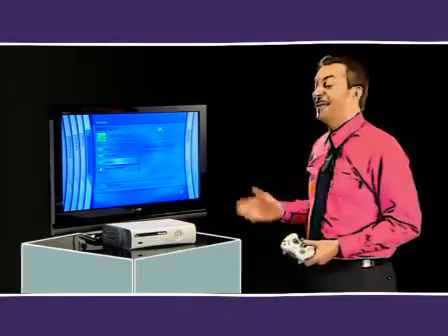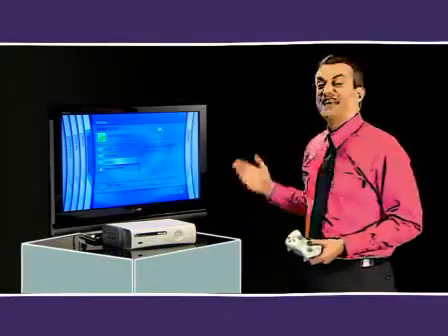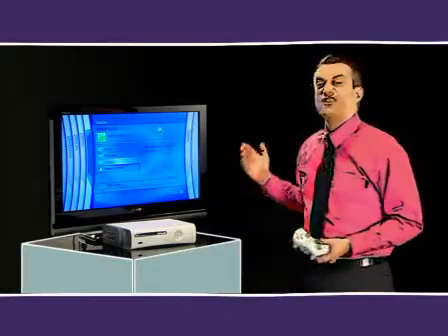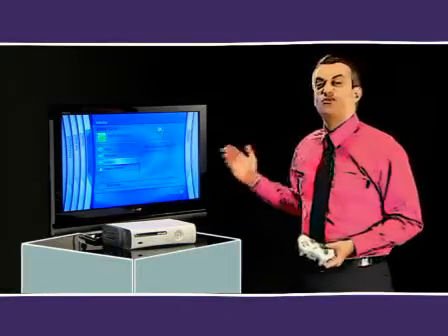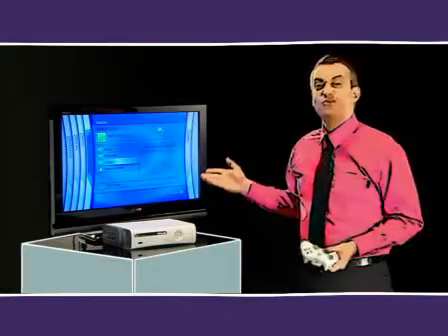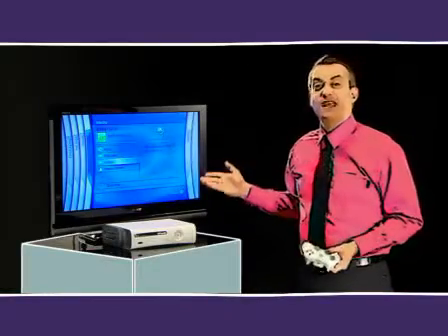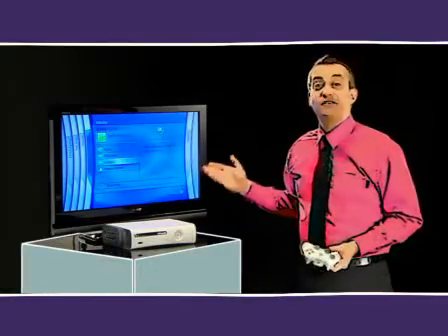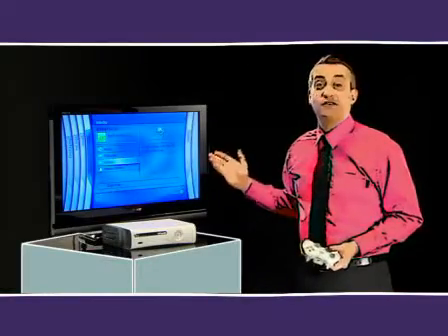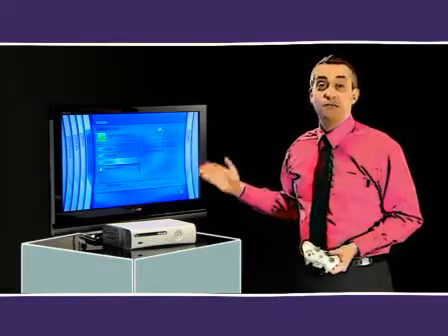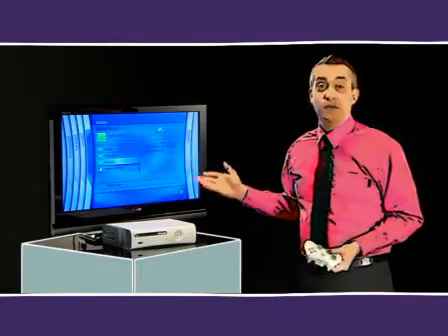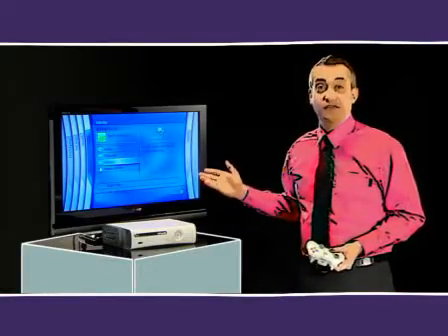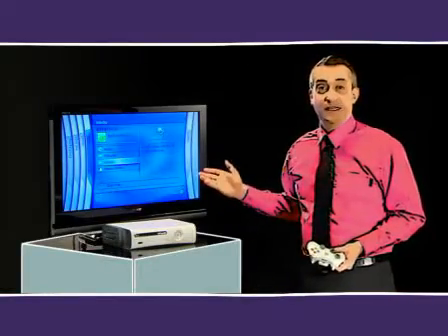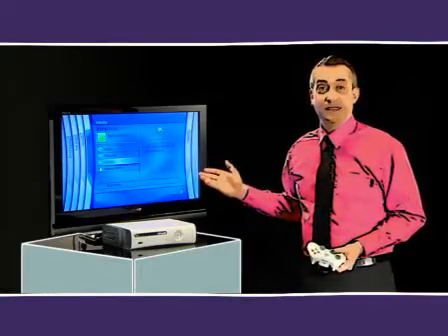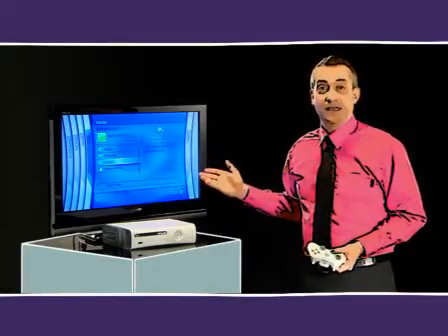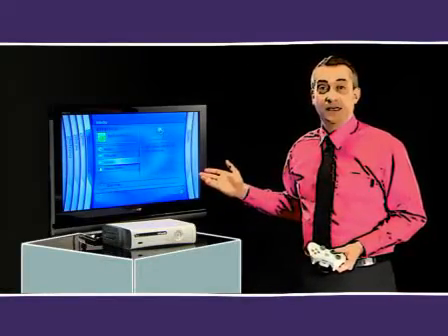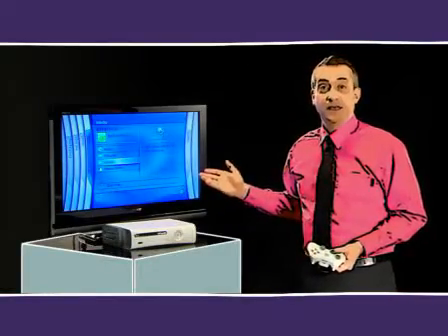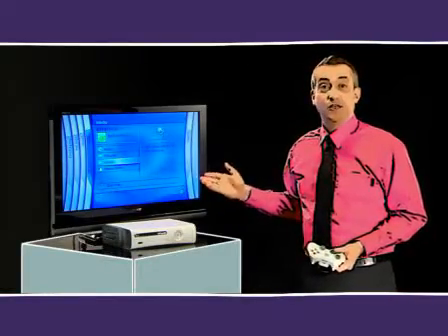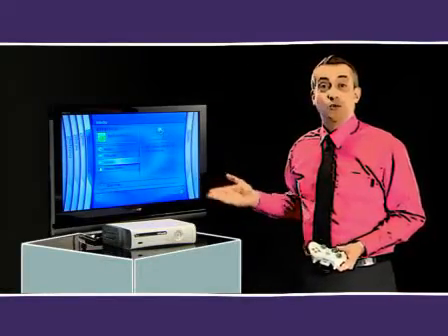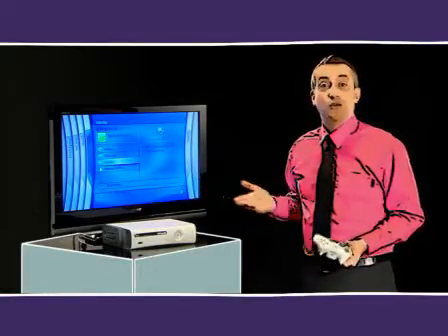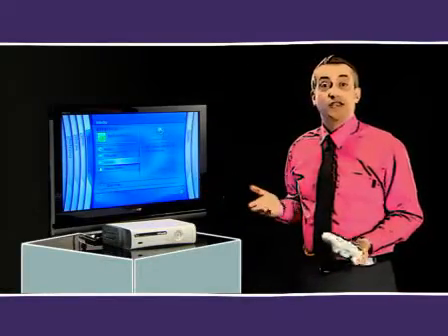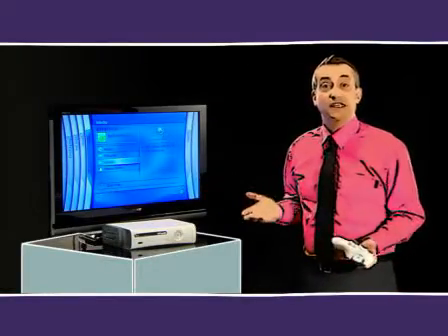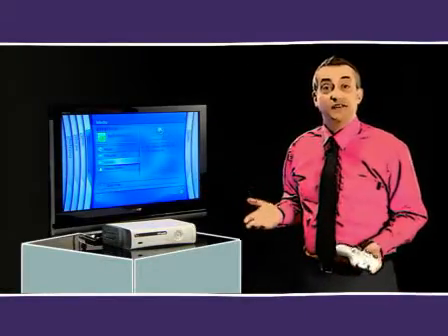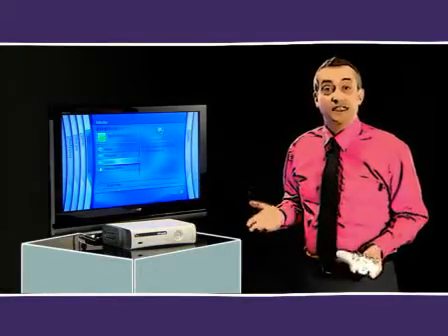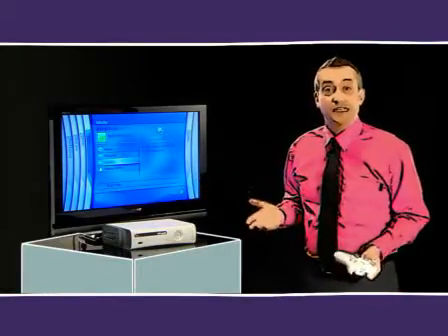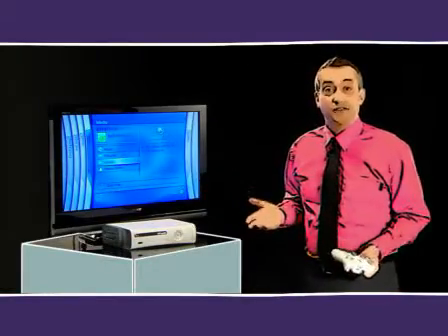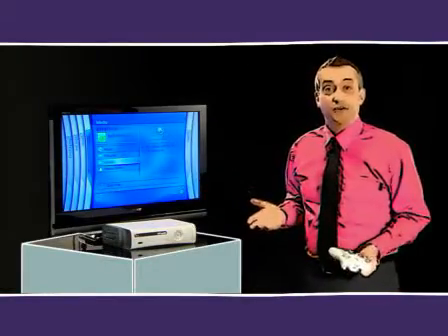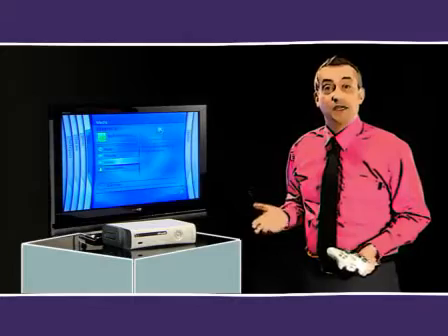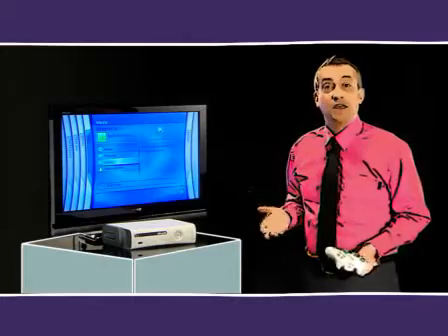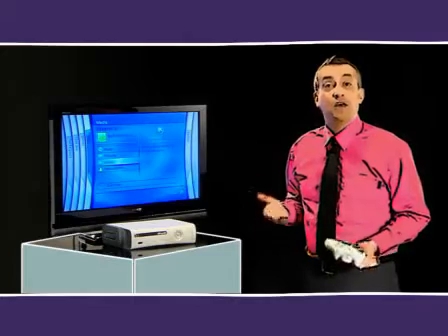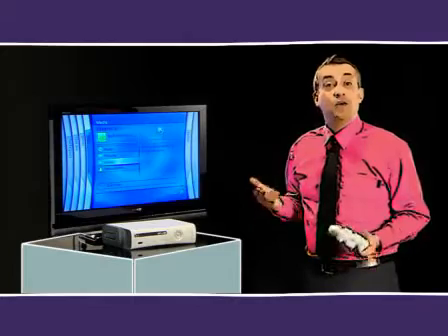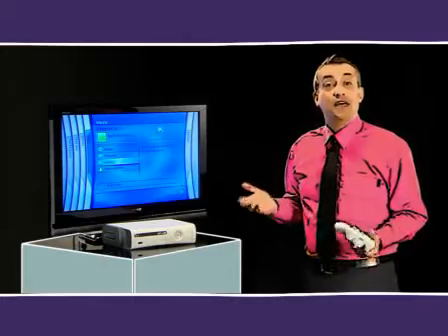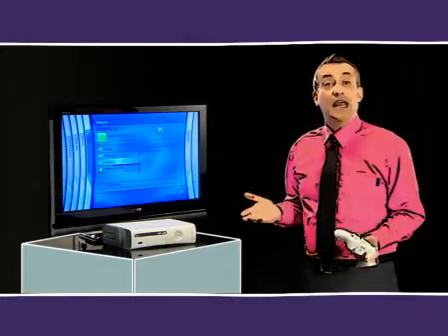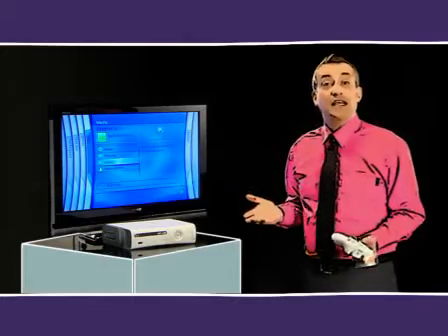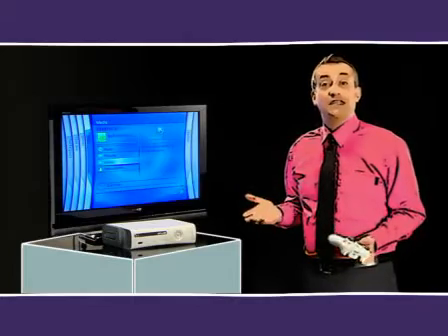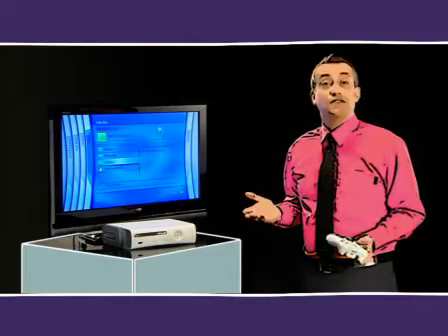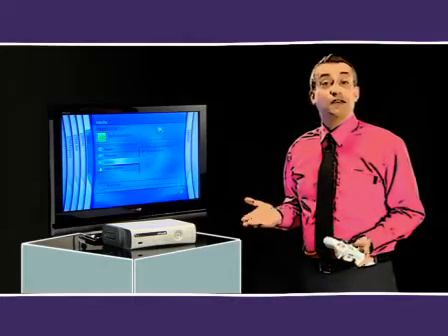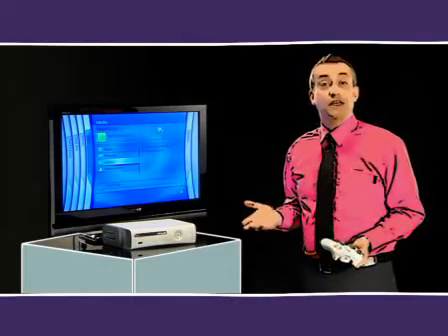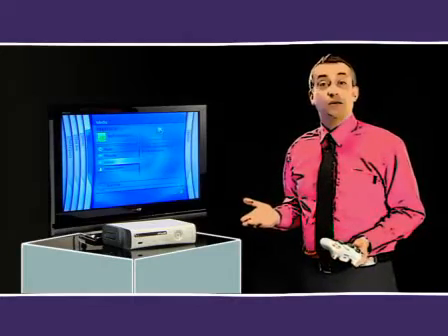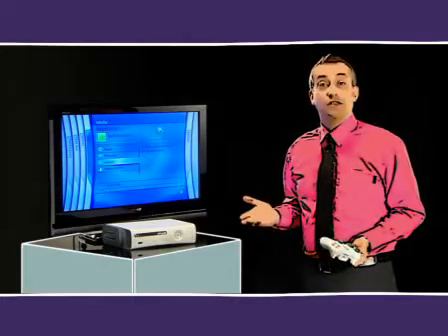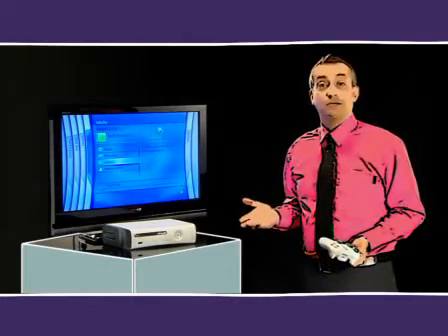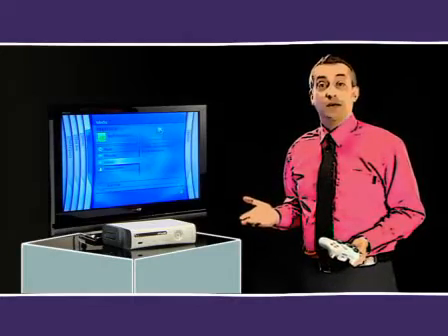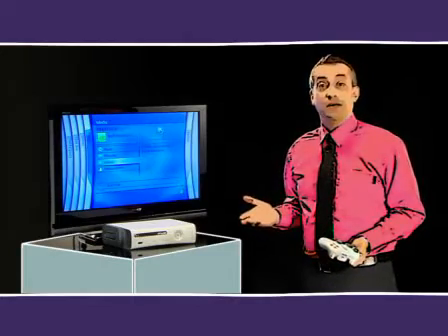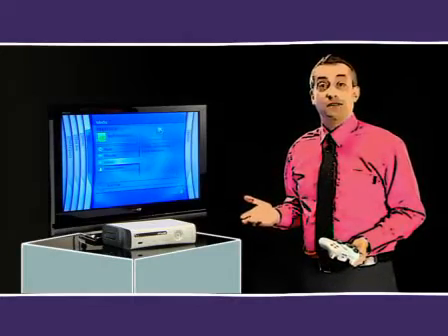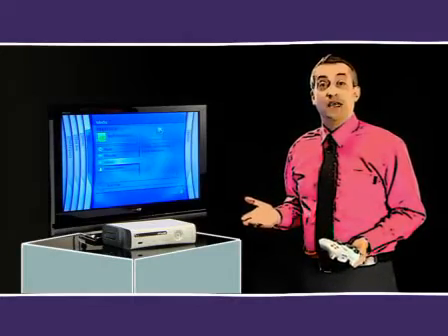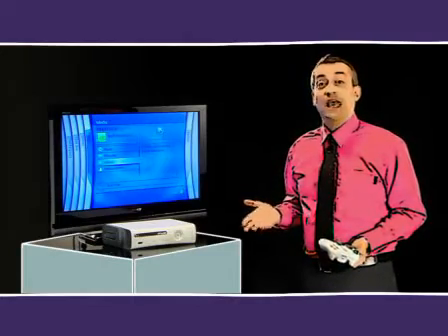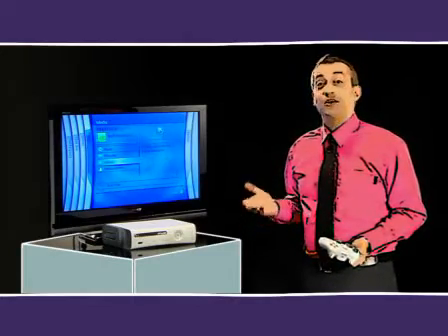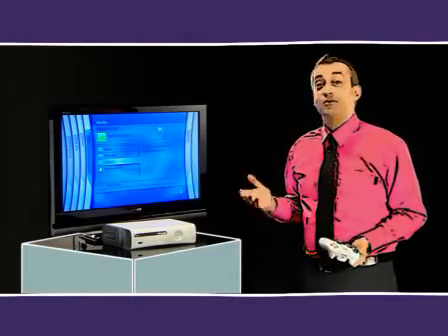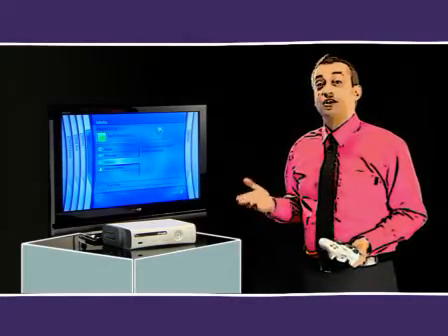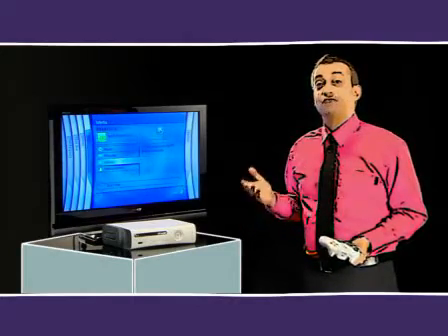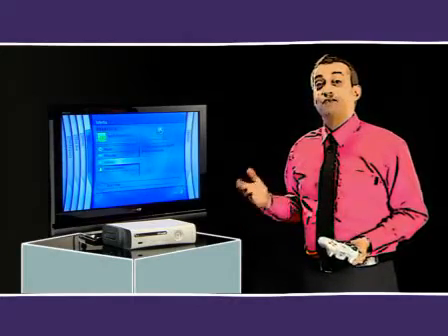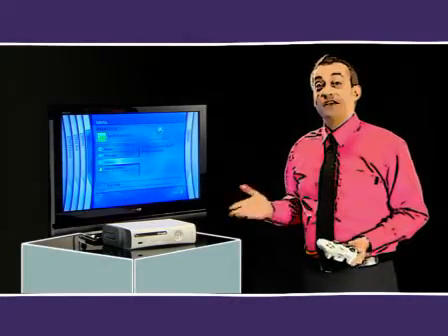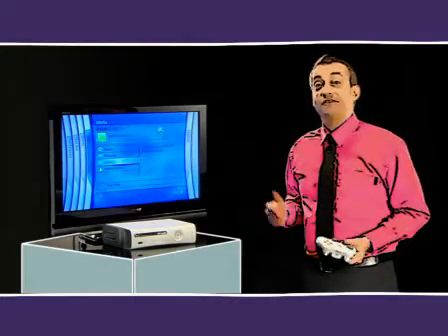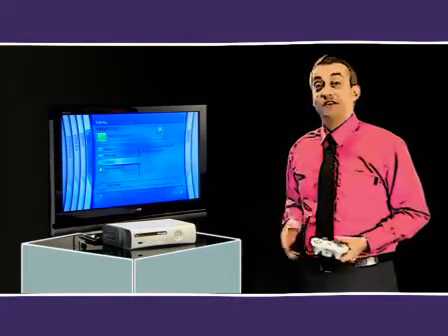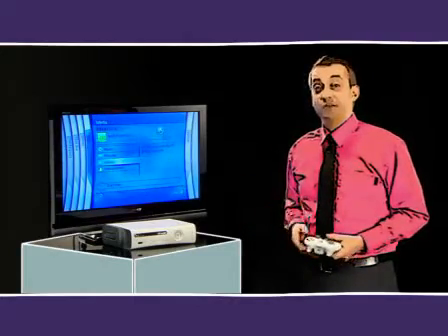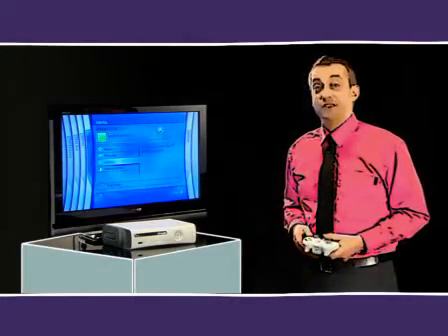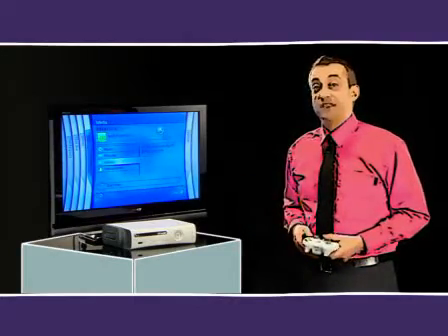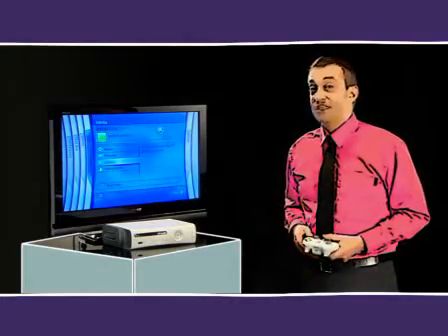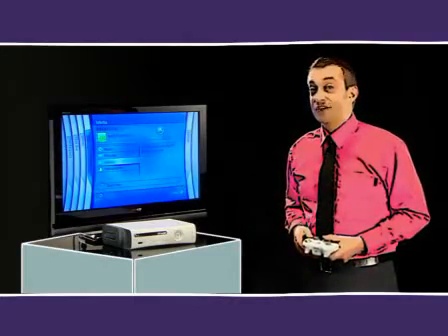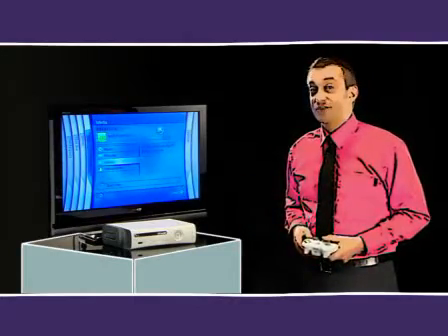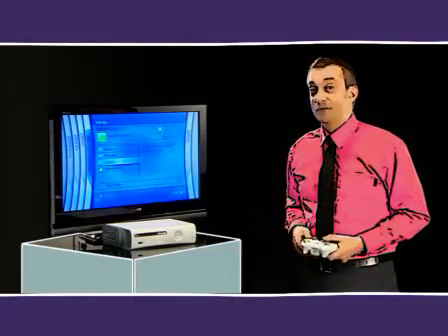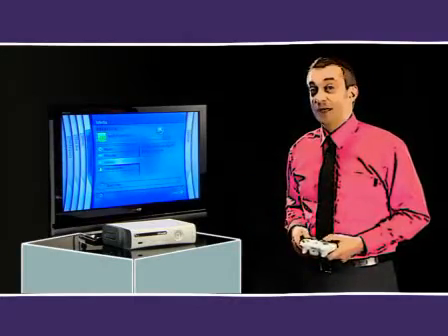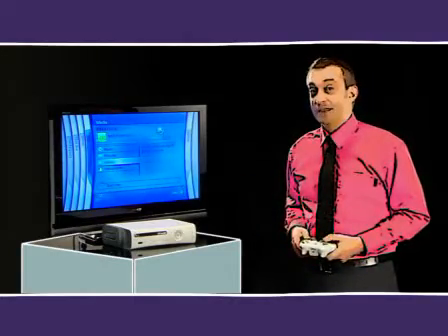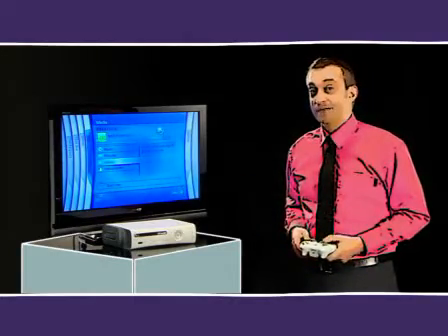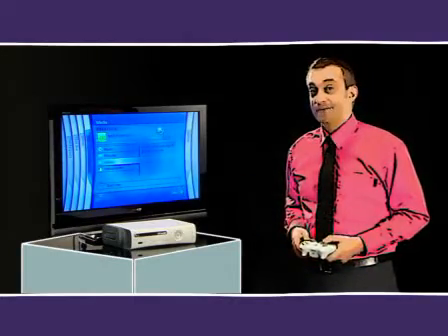It's great for movies. You can watch DVDs through it, or you can access video on demand, and also rent films at the touch of a button.